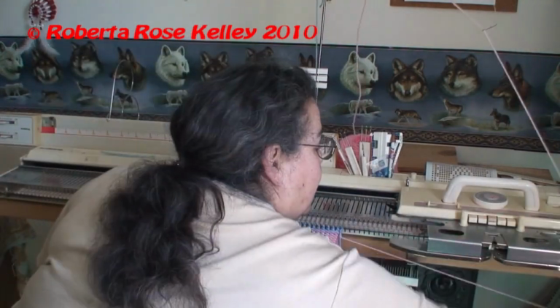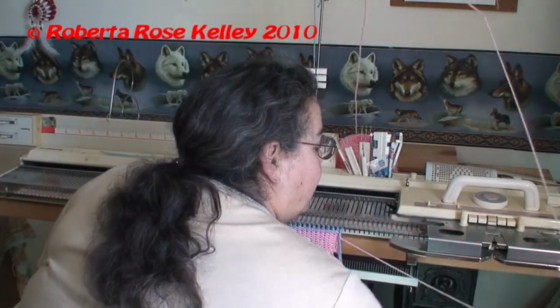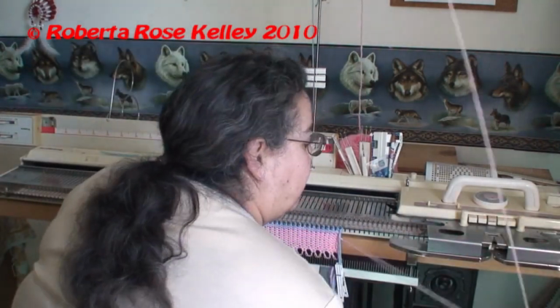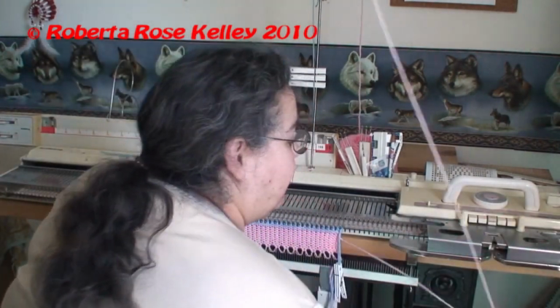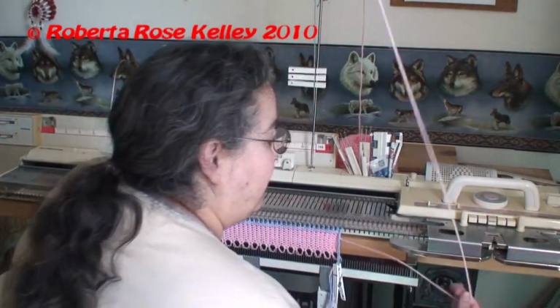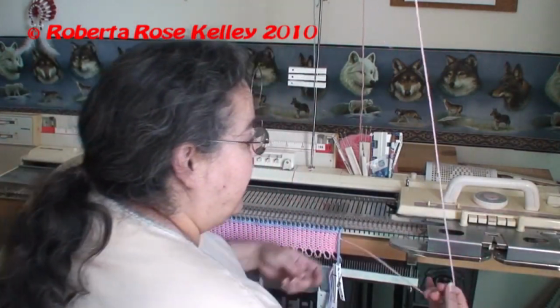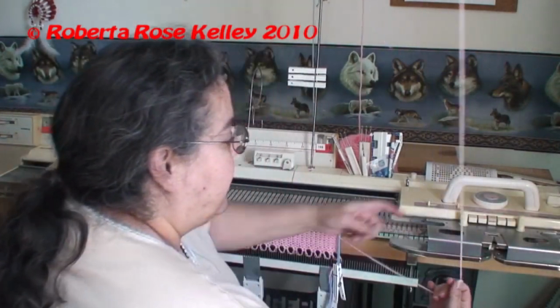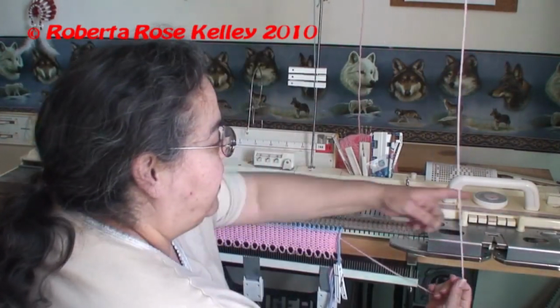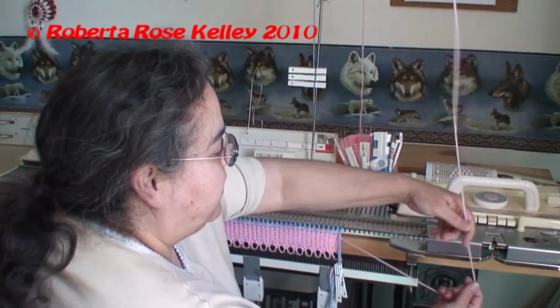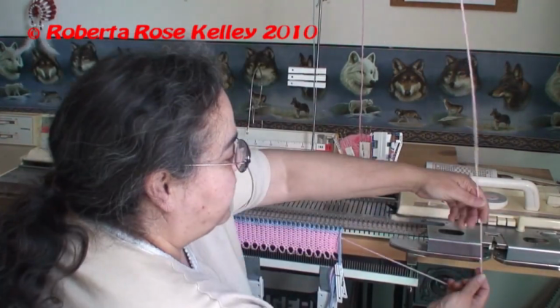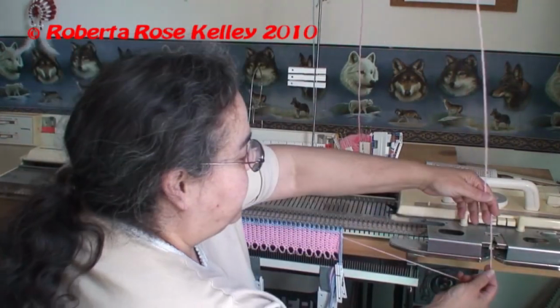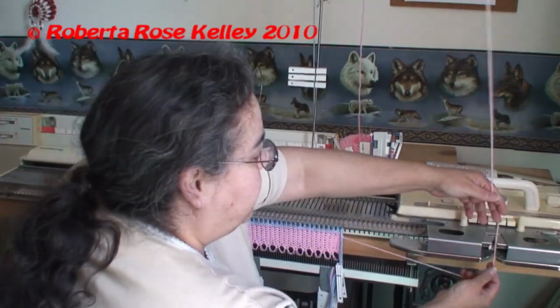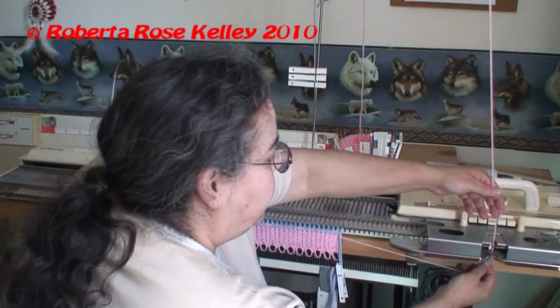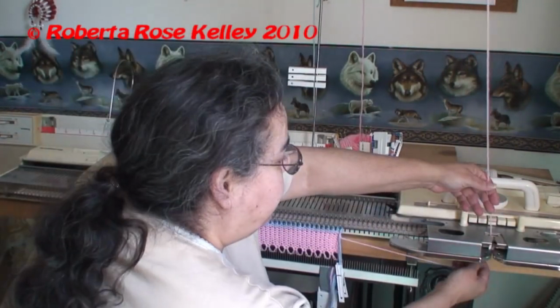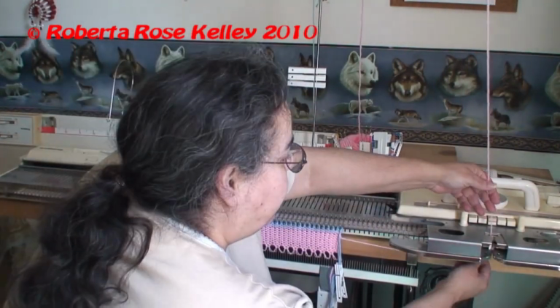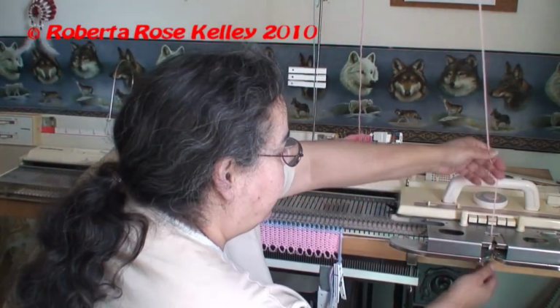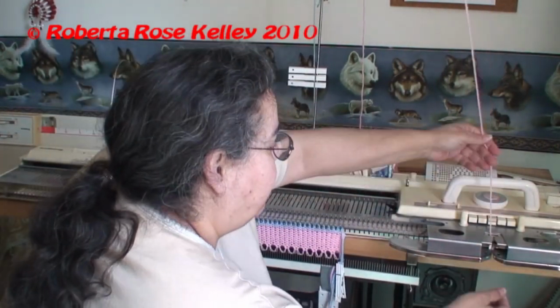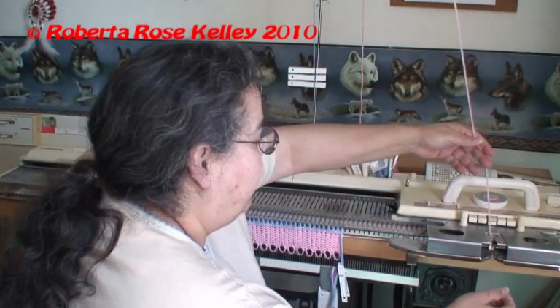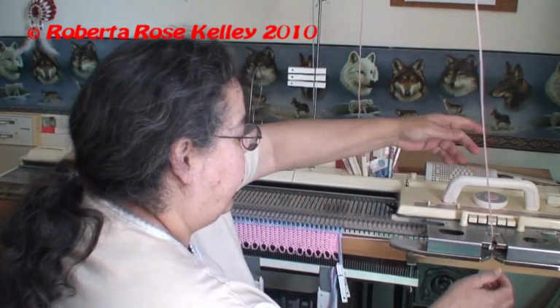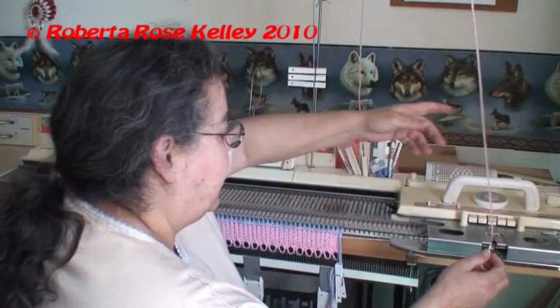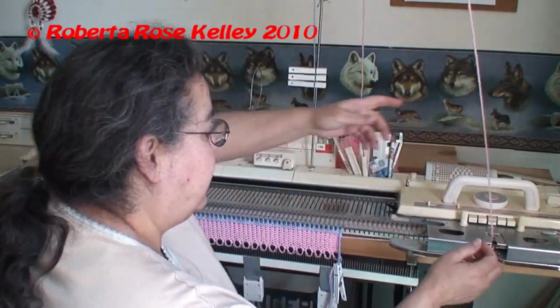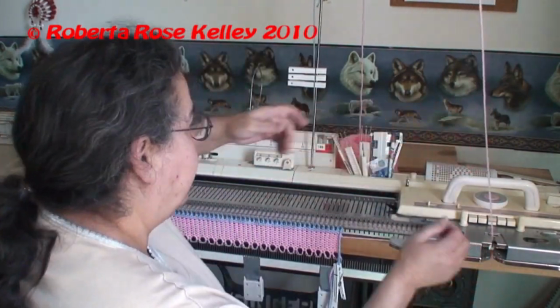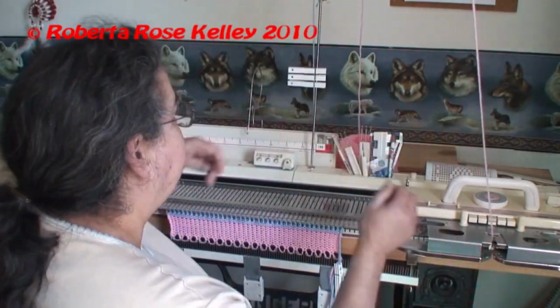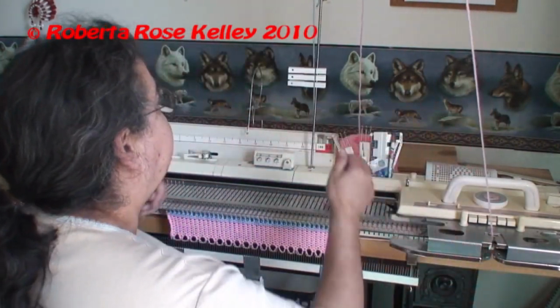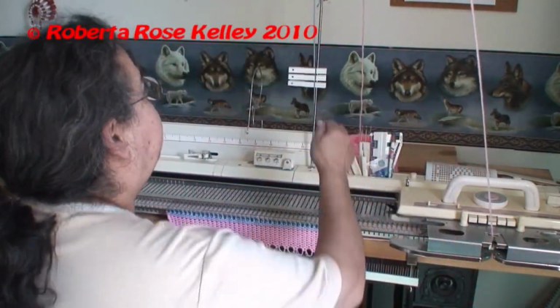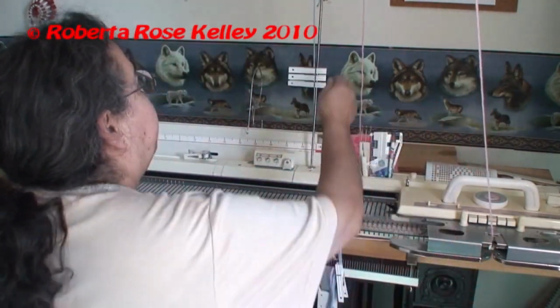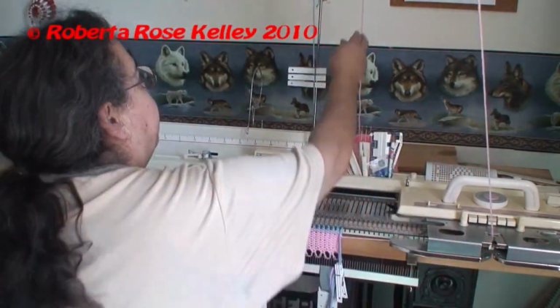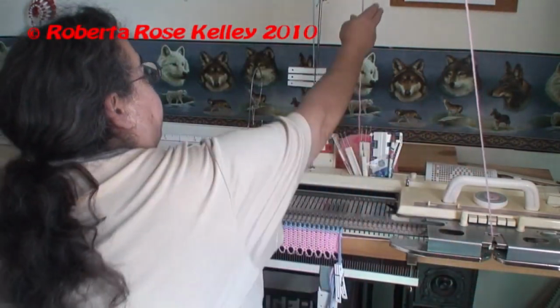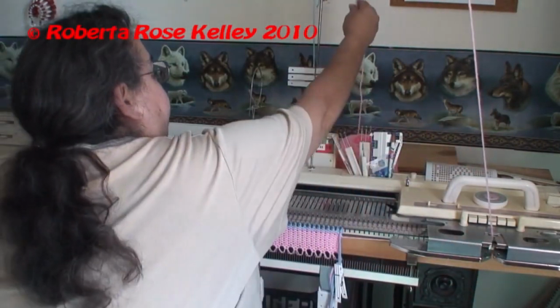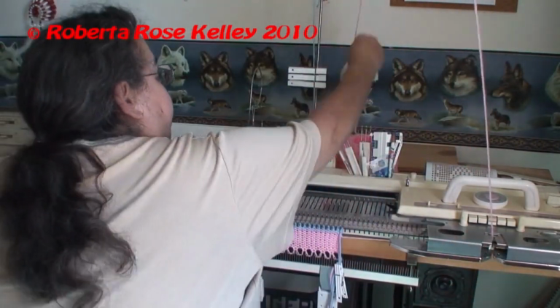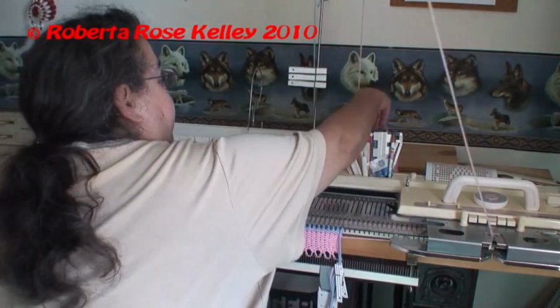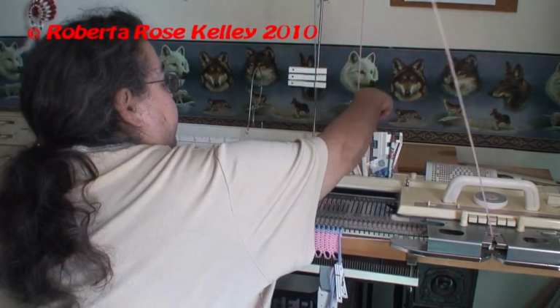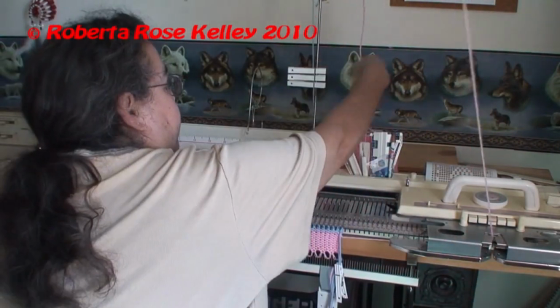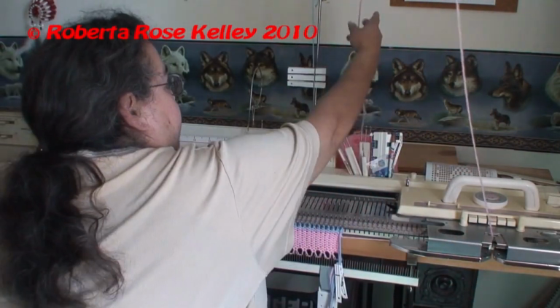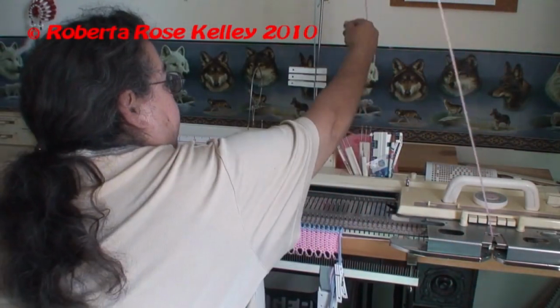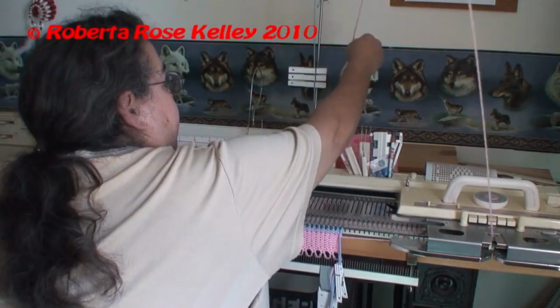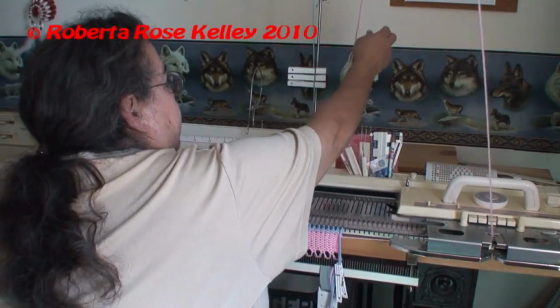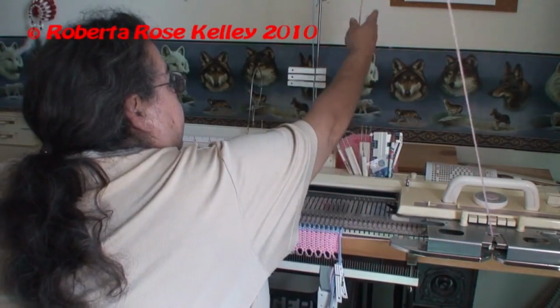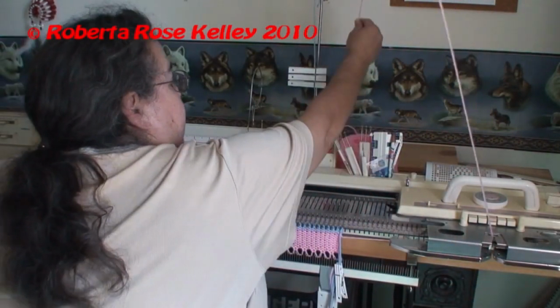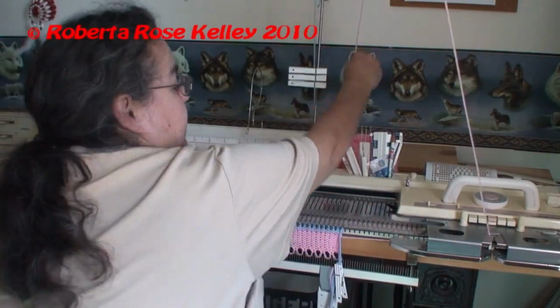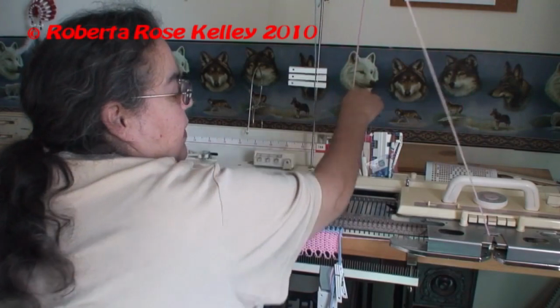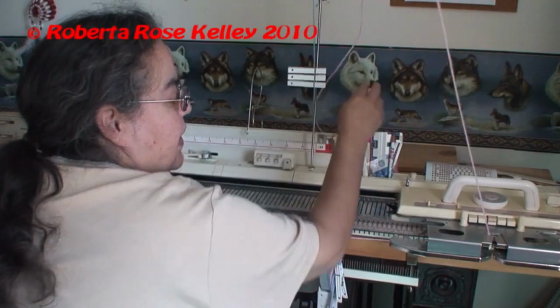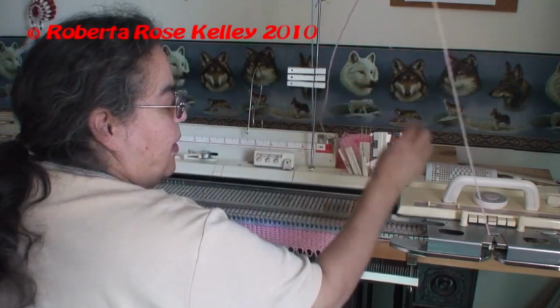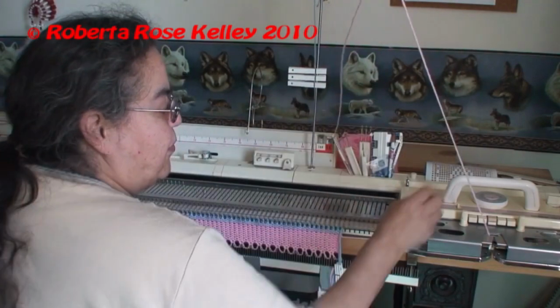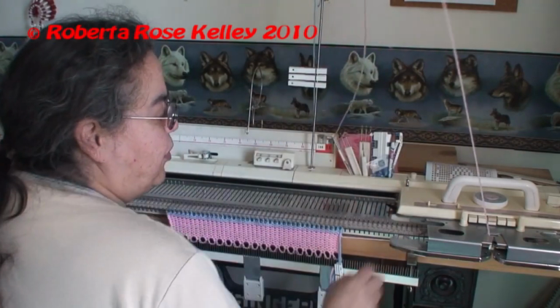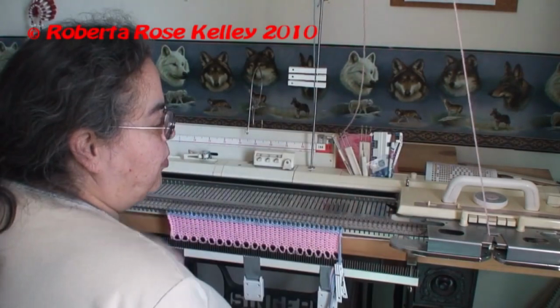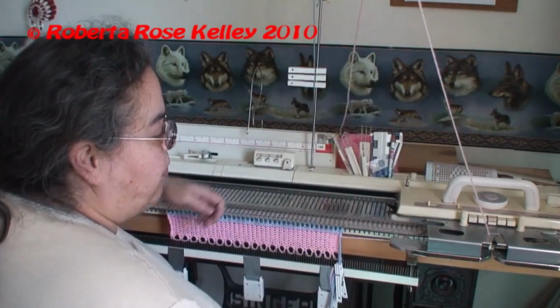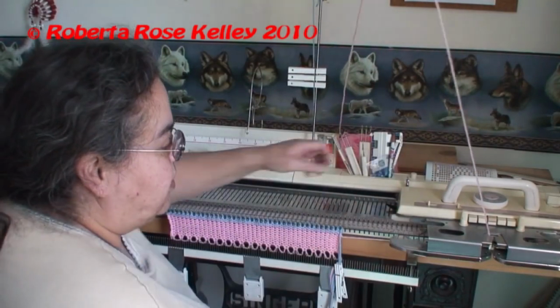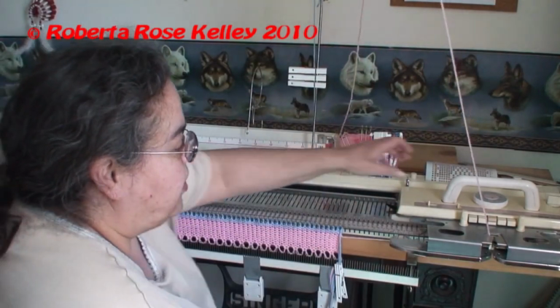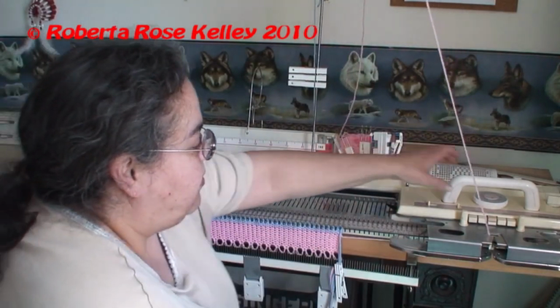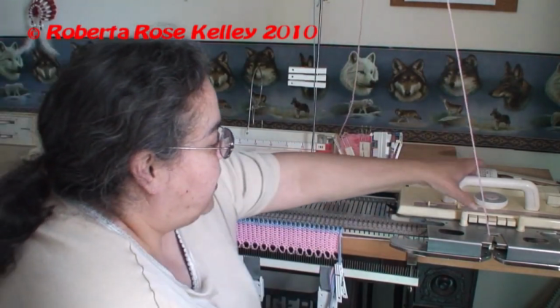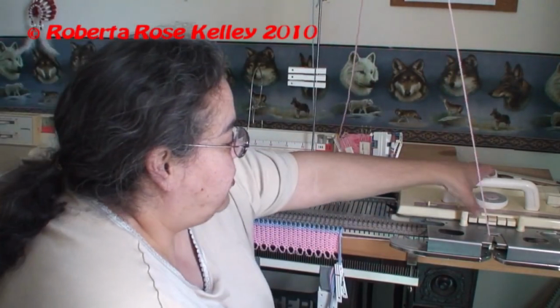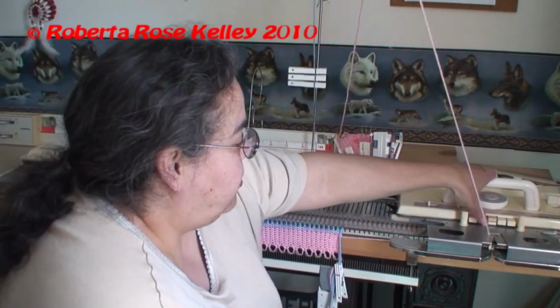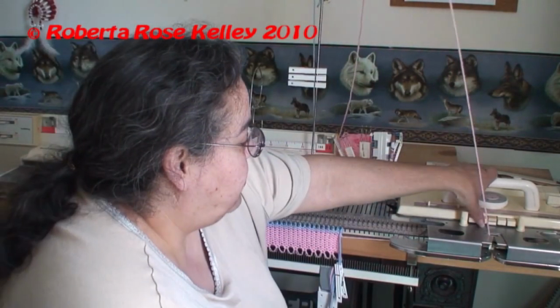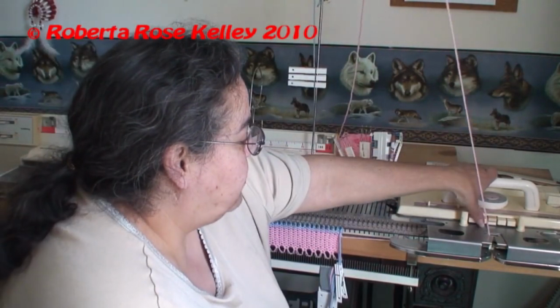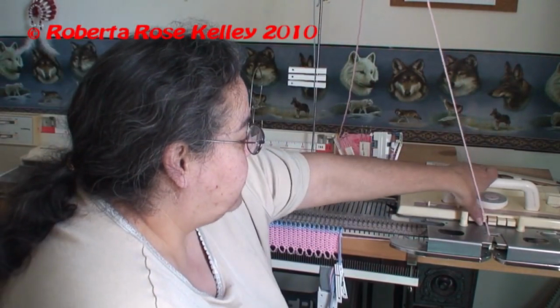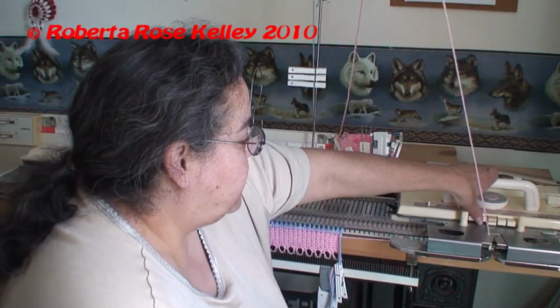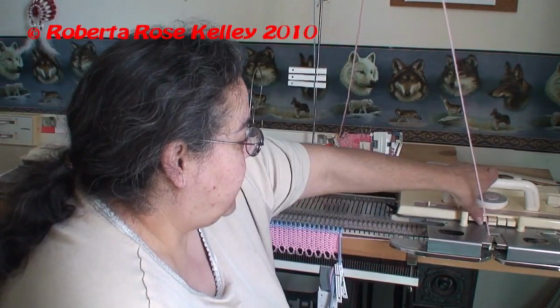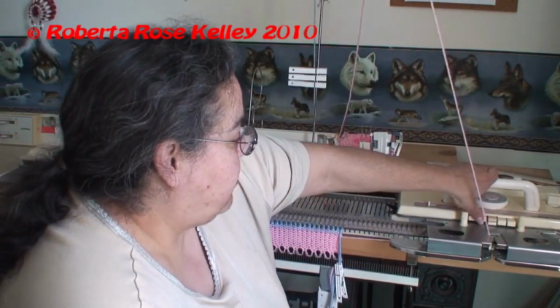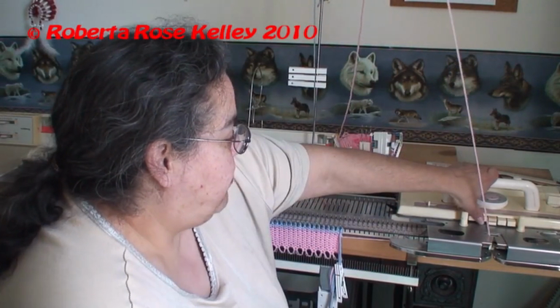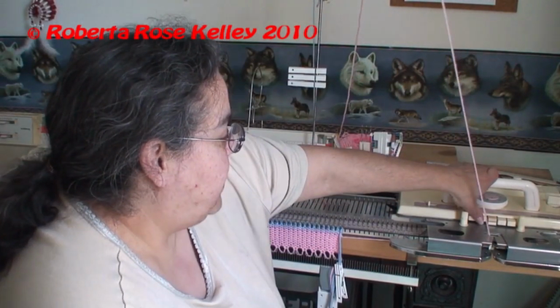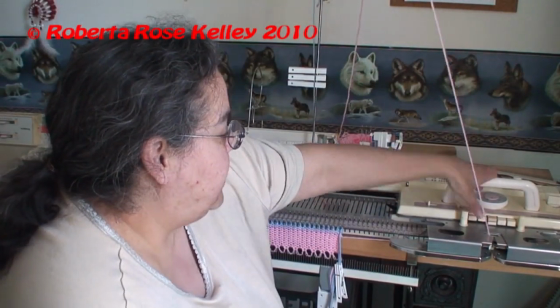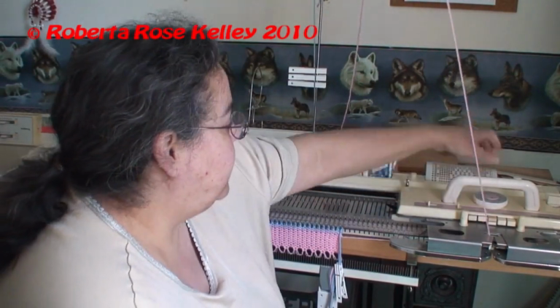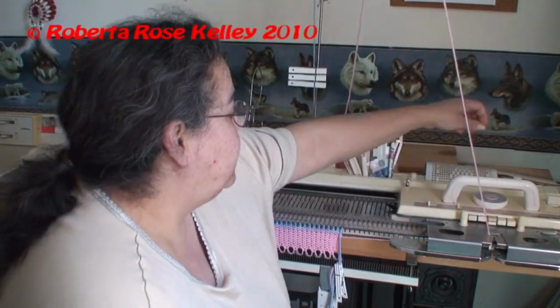Put the main color yarn back in. I'm going to push in my two tuck buttons.